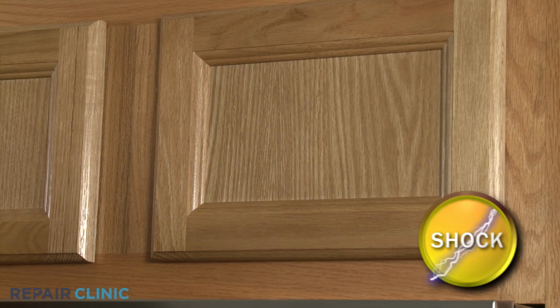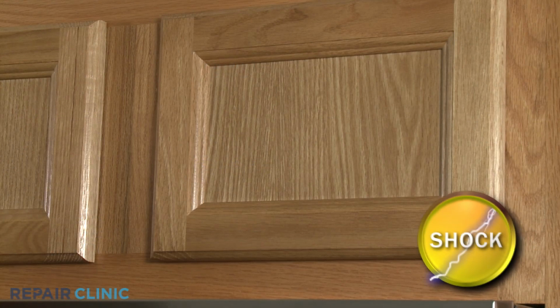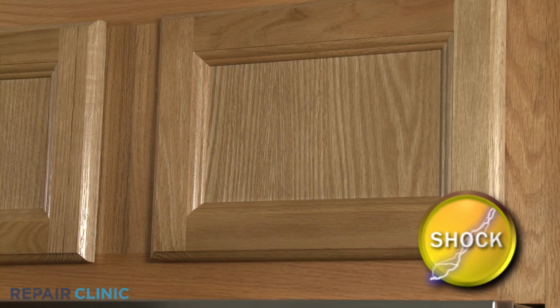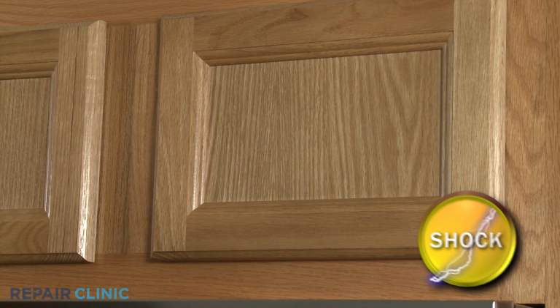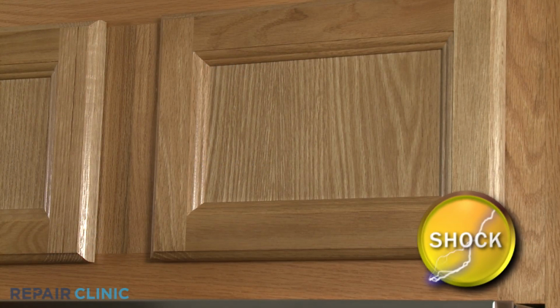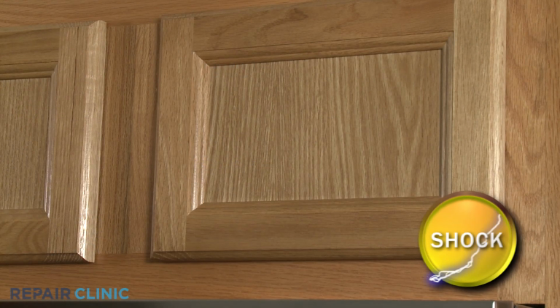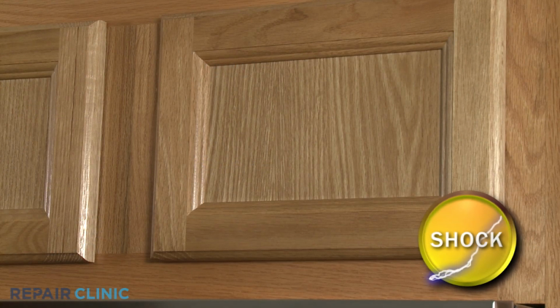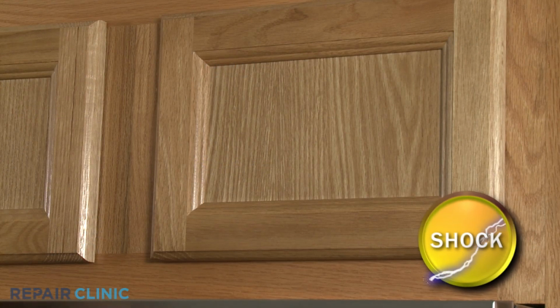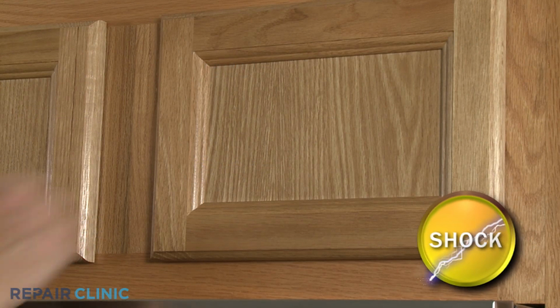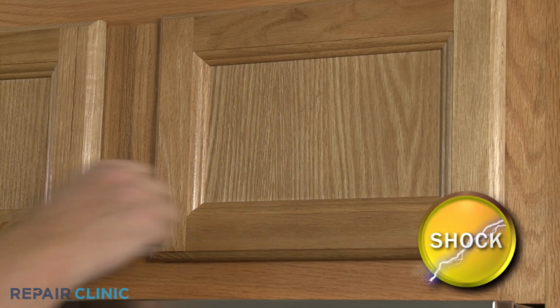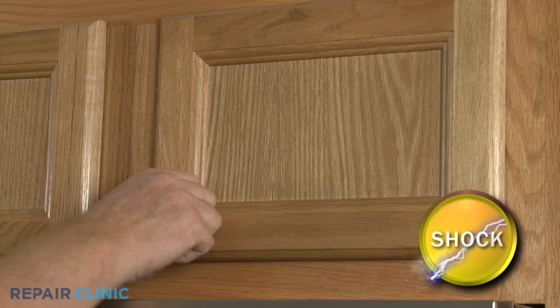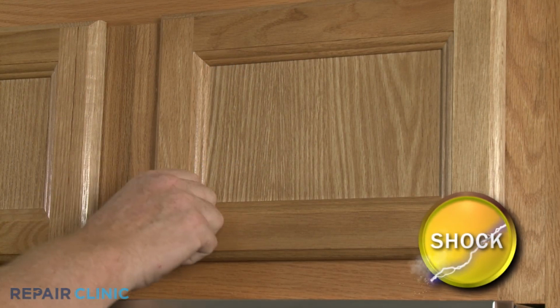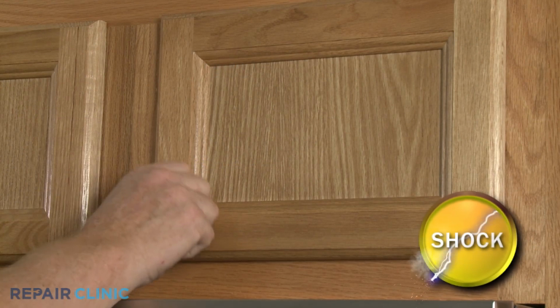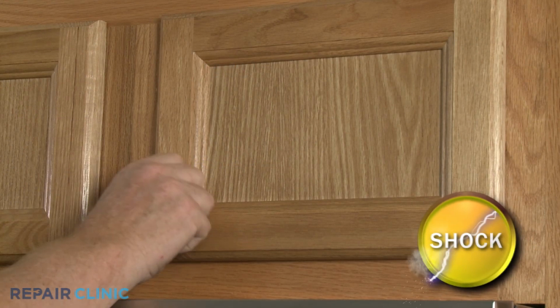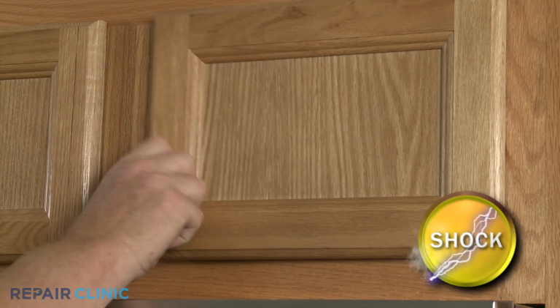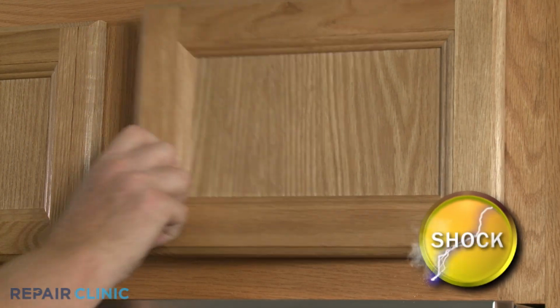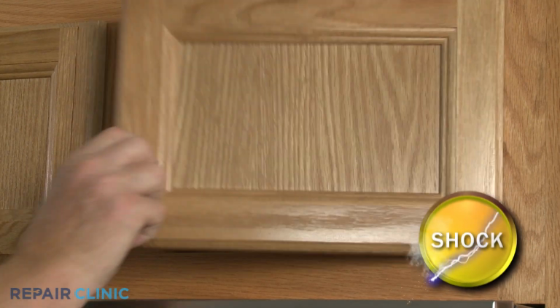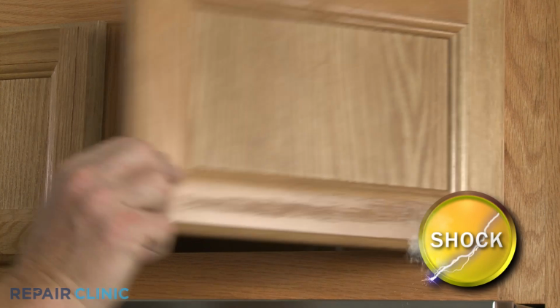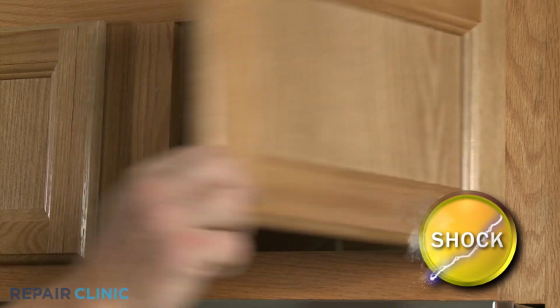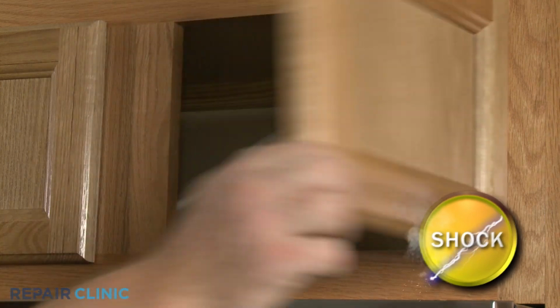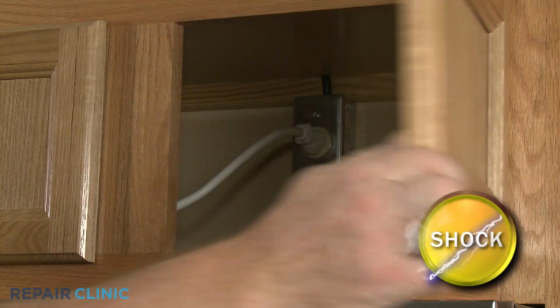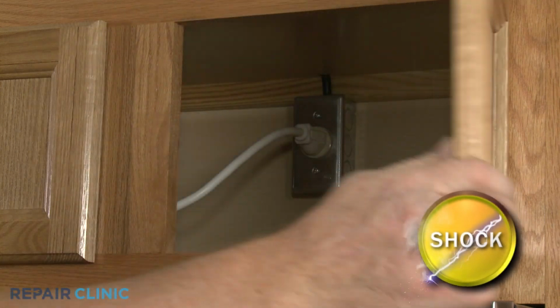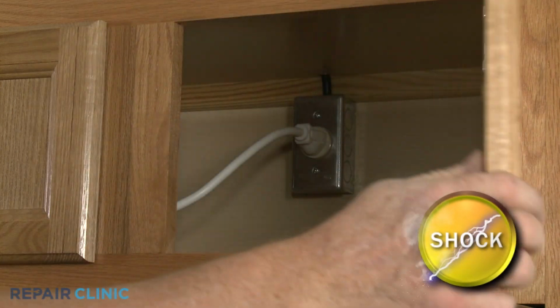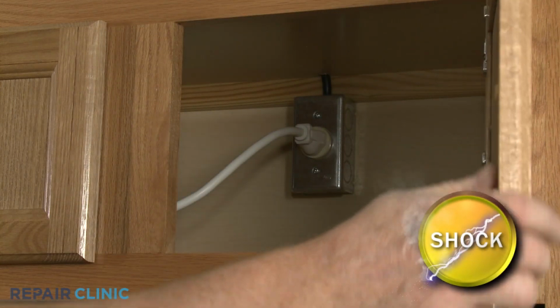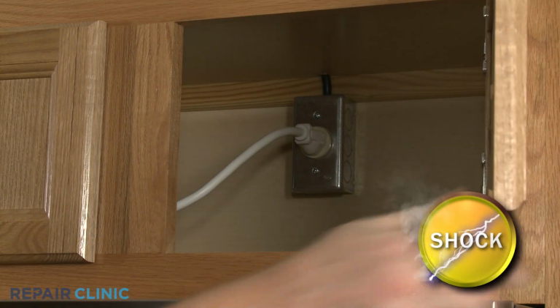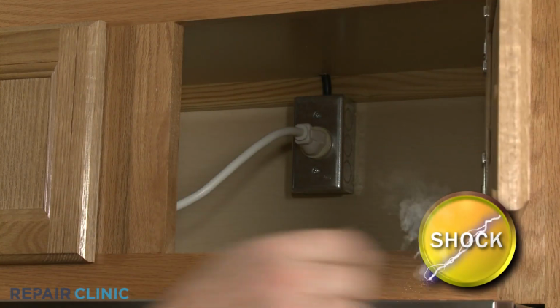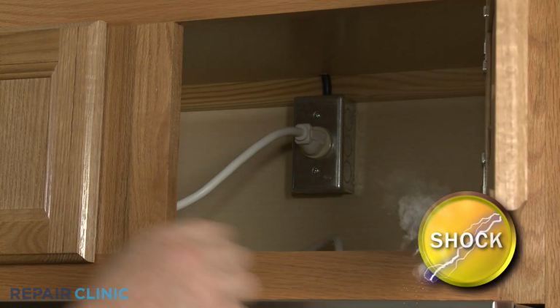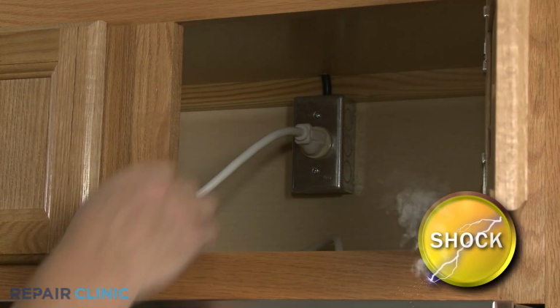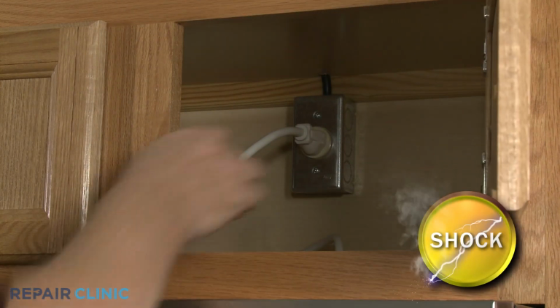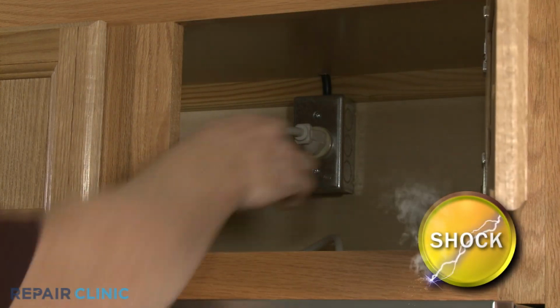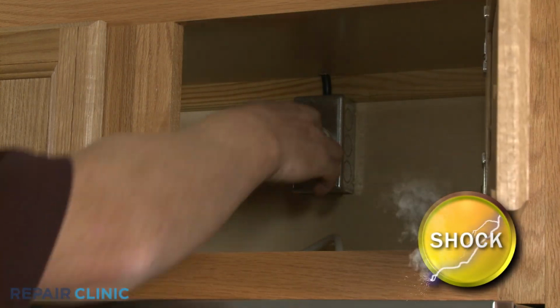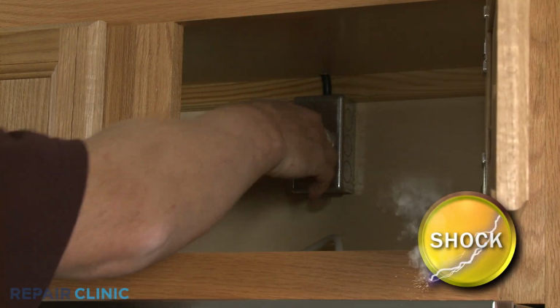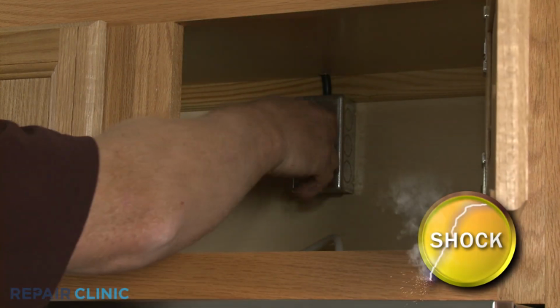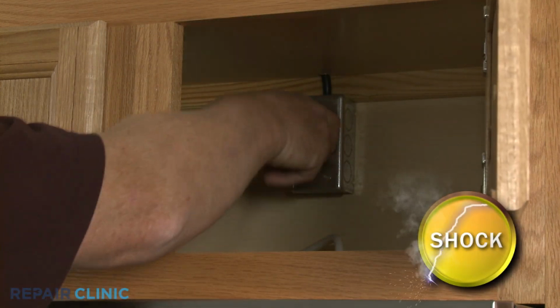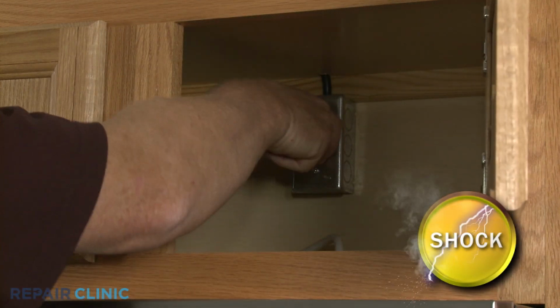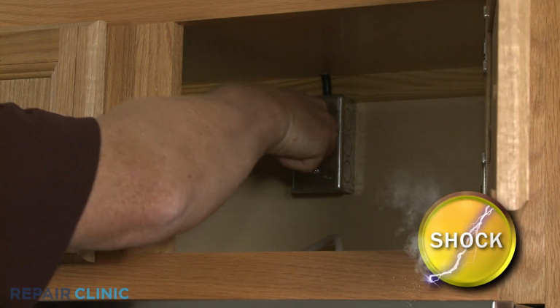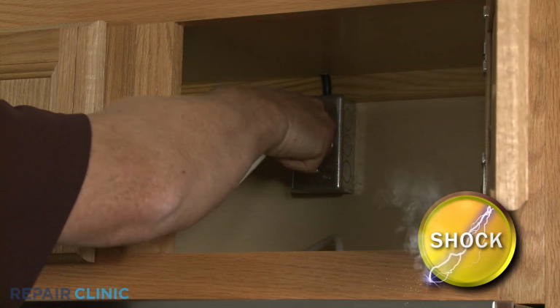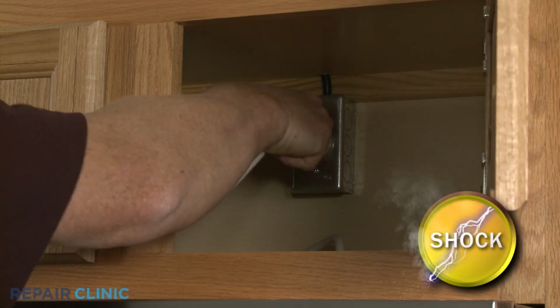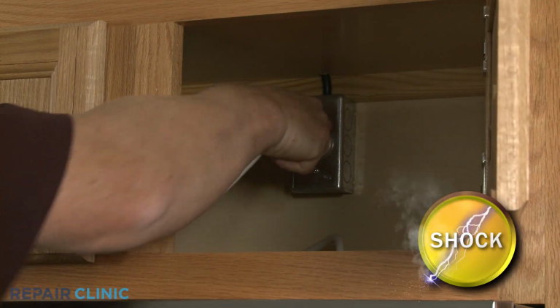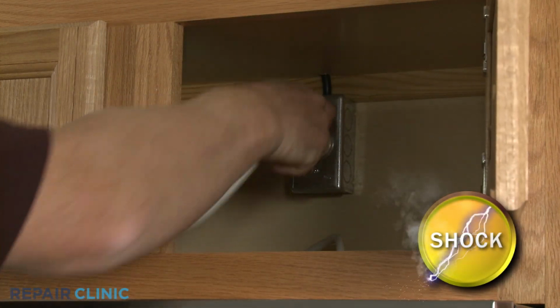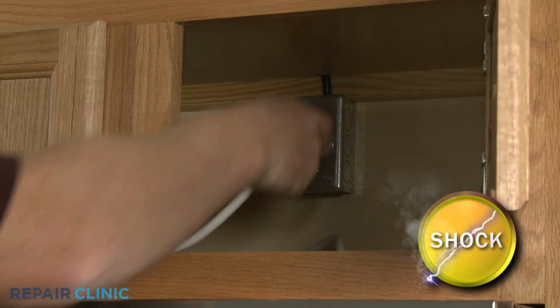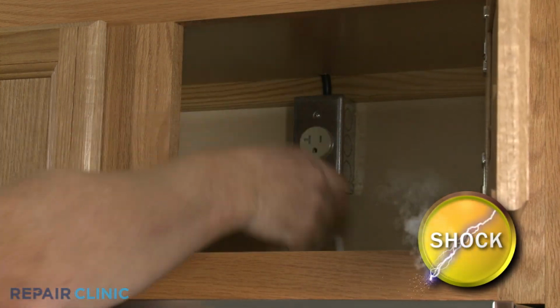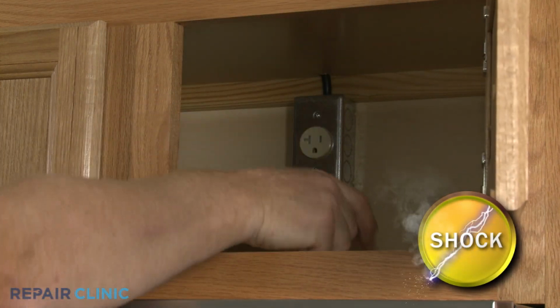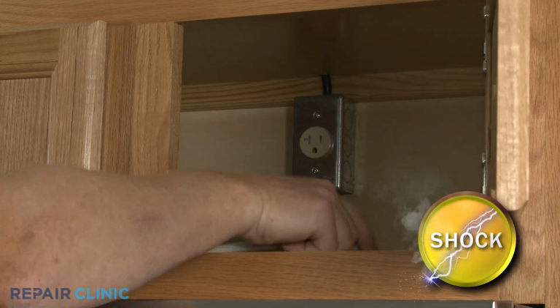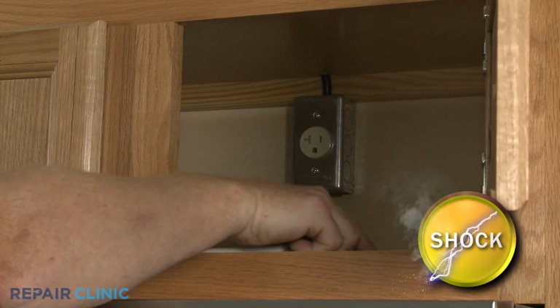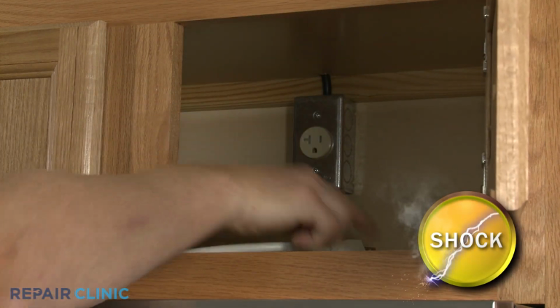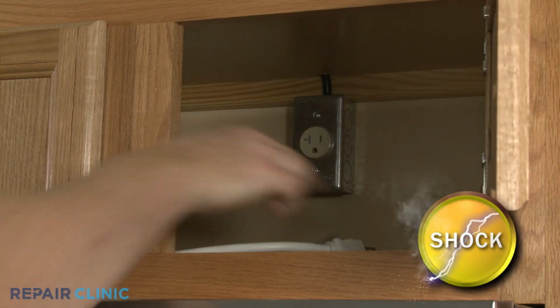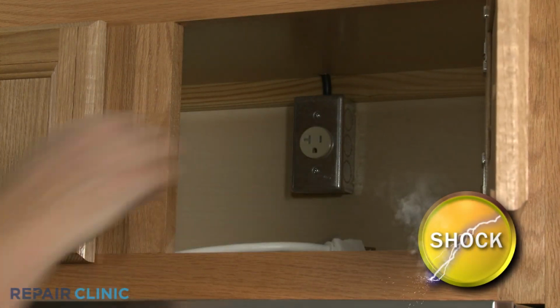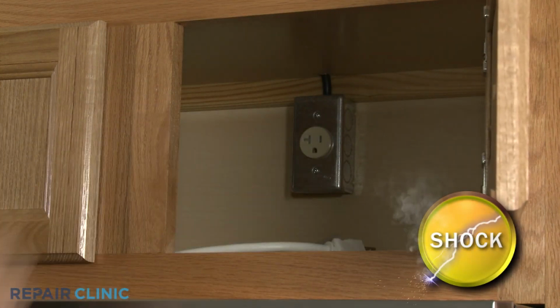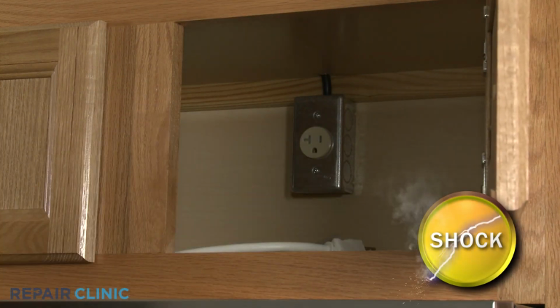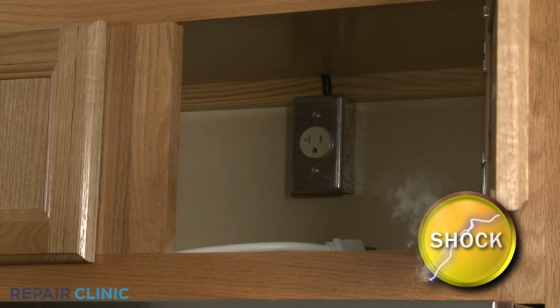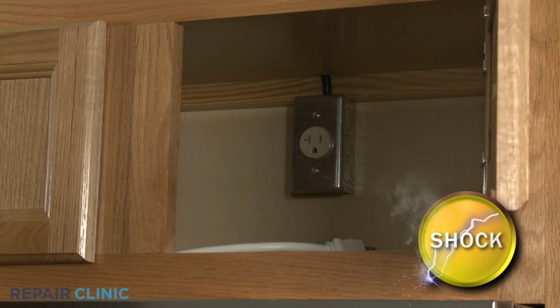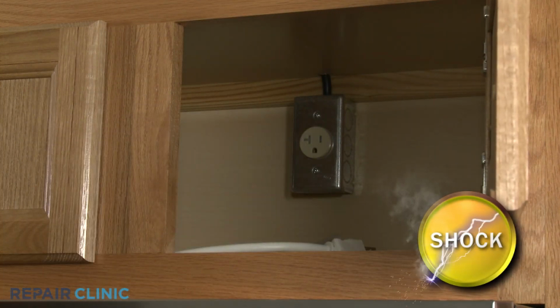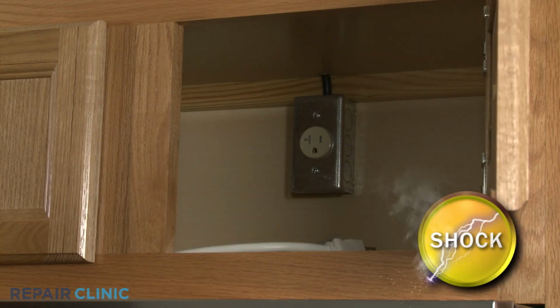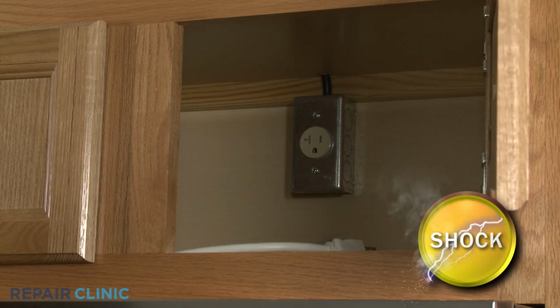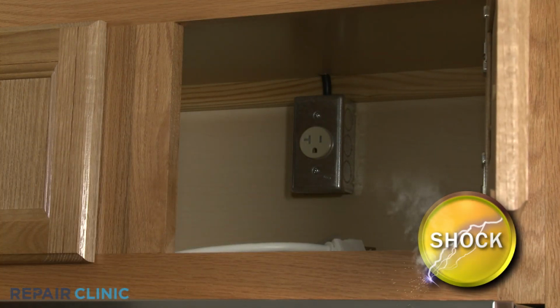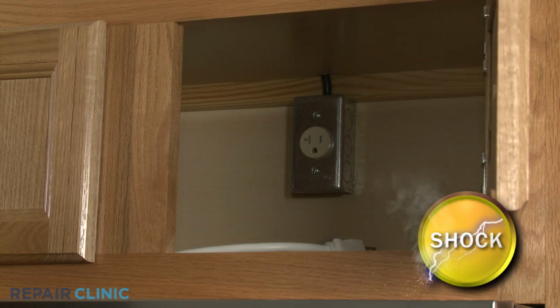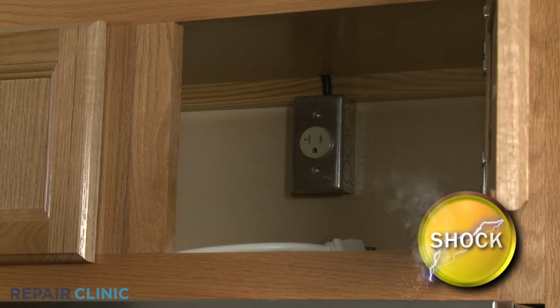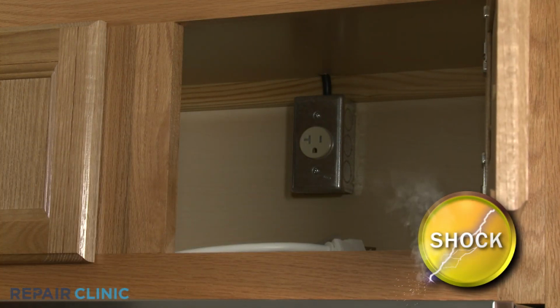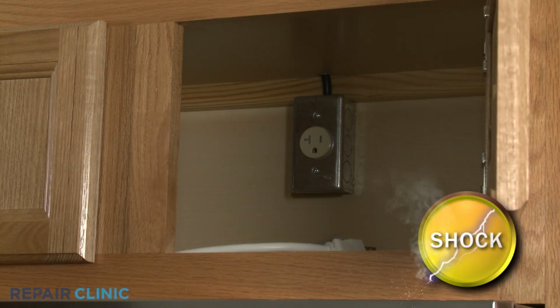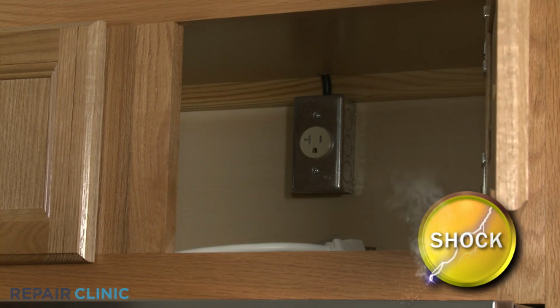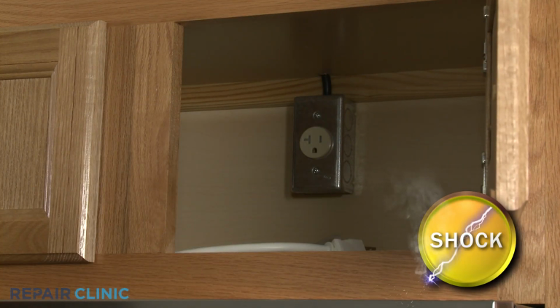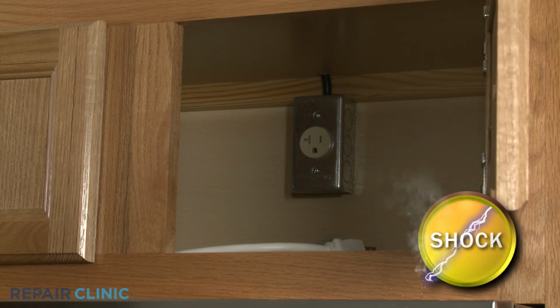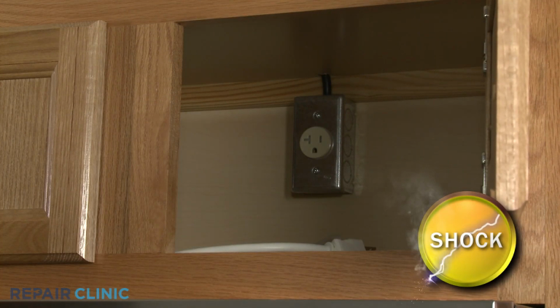Before you replace a door handle, be sure to unplug the appliance's power cord or shut off the power supply.